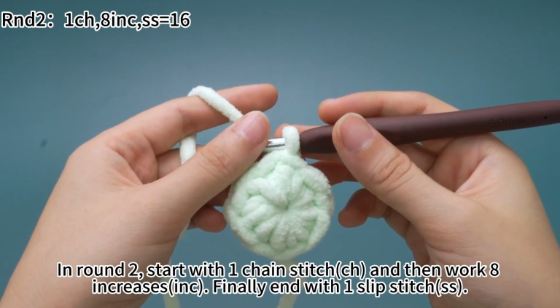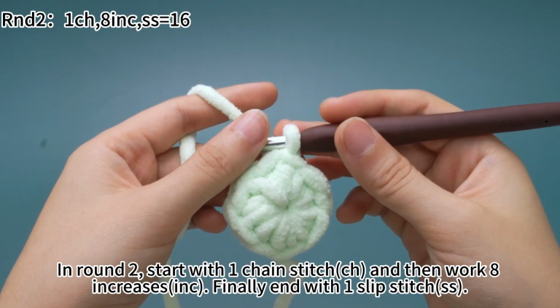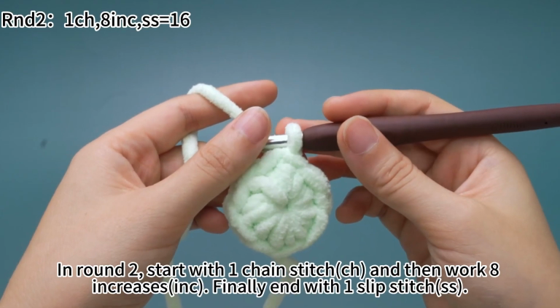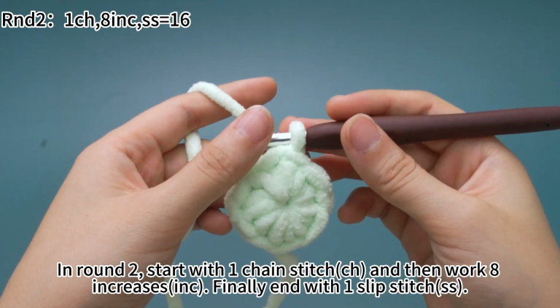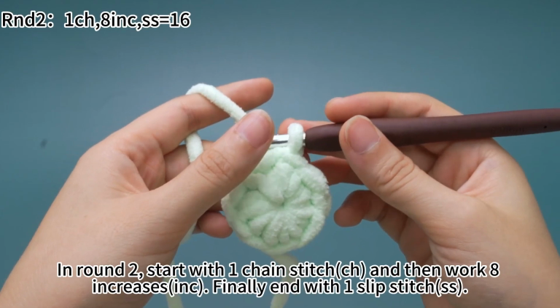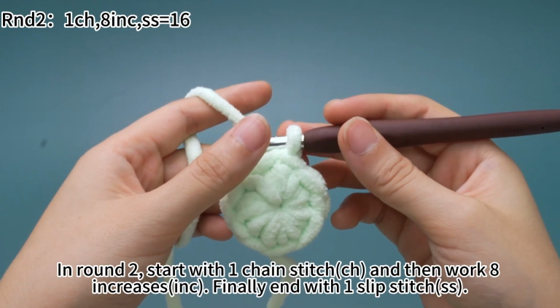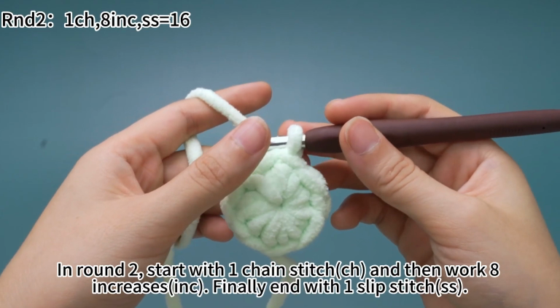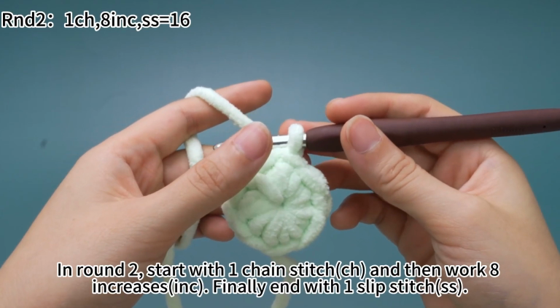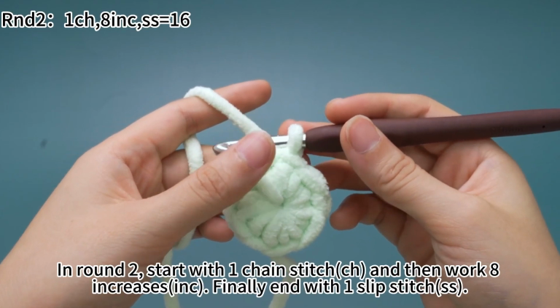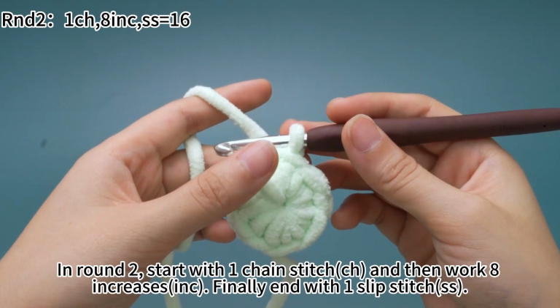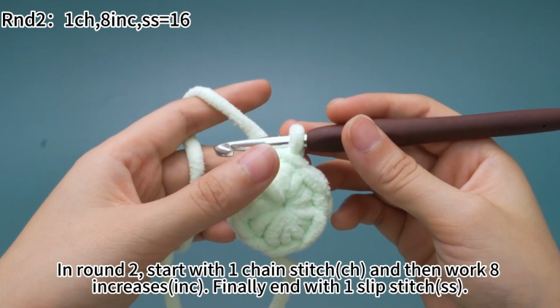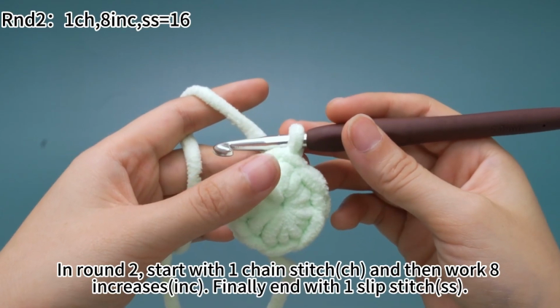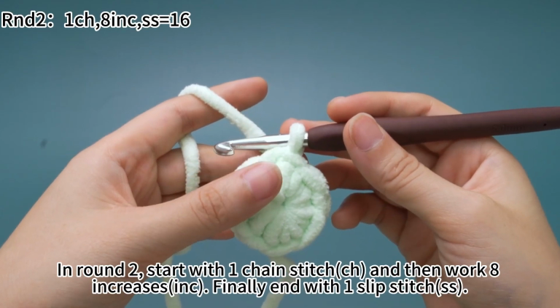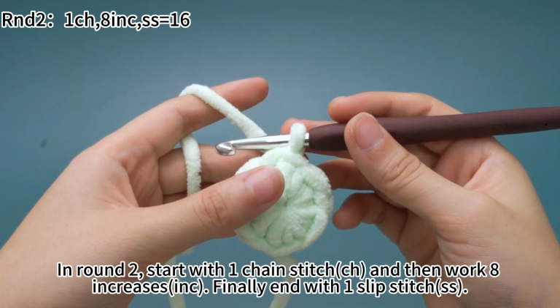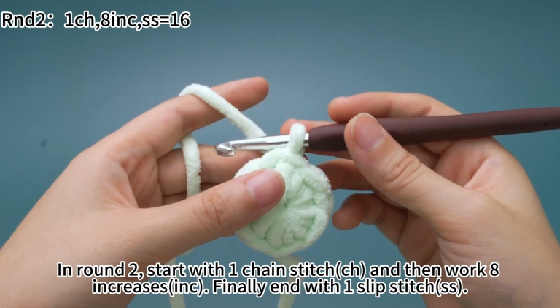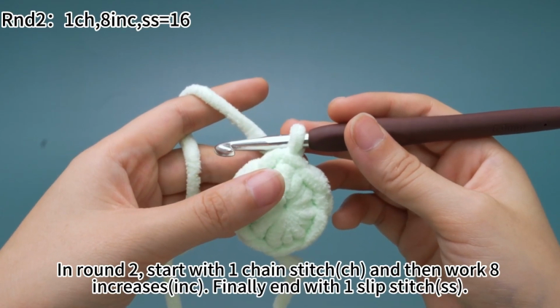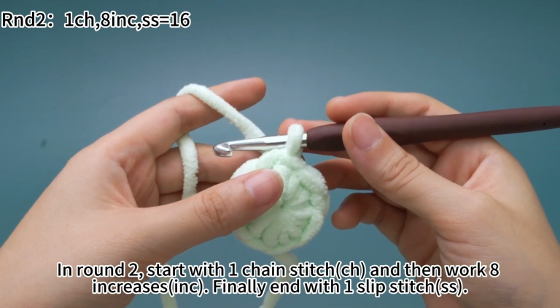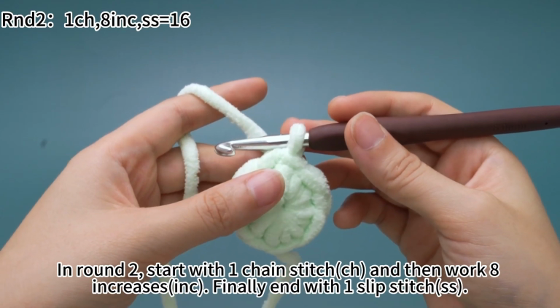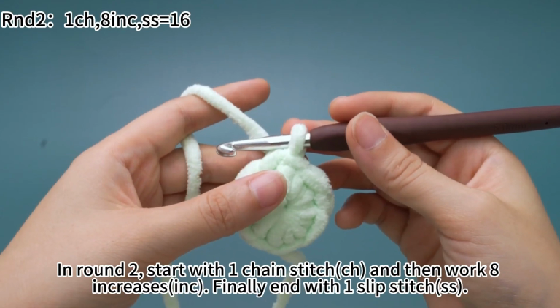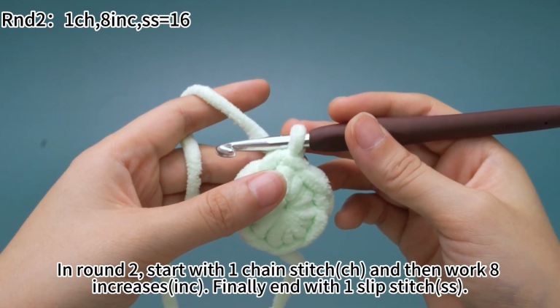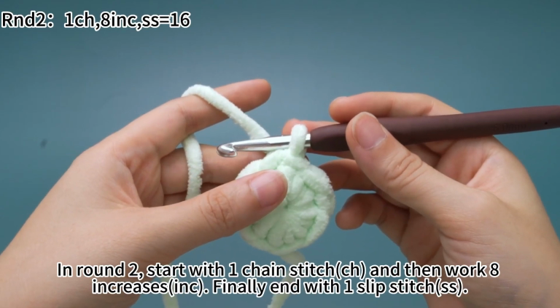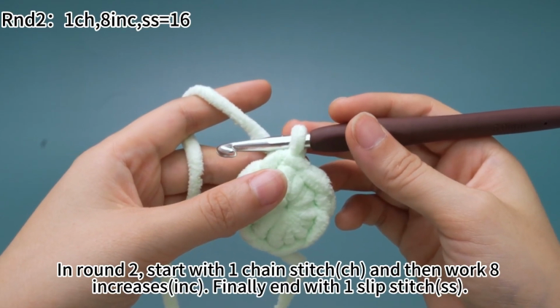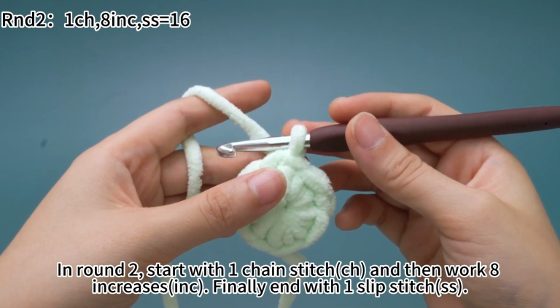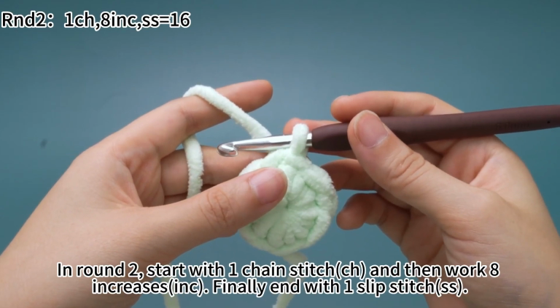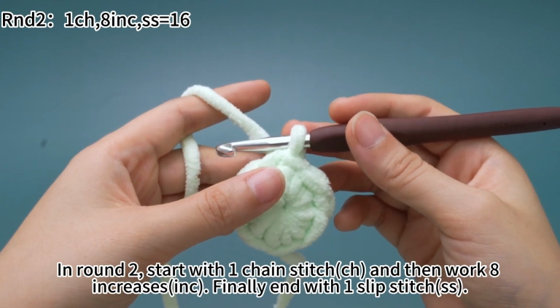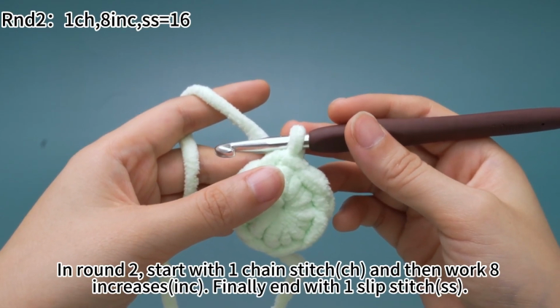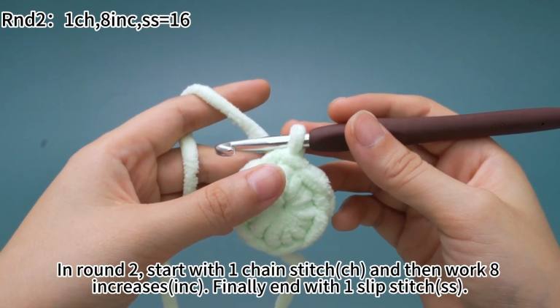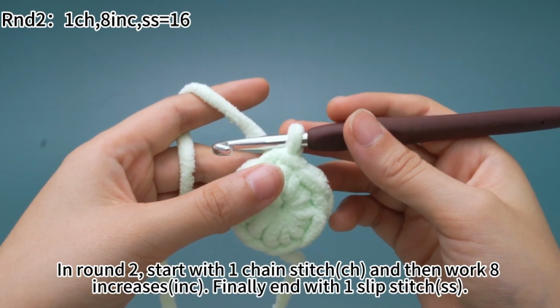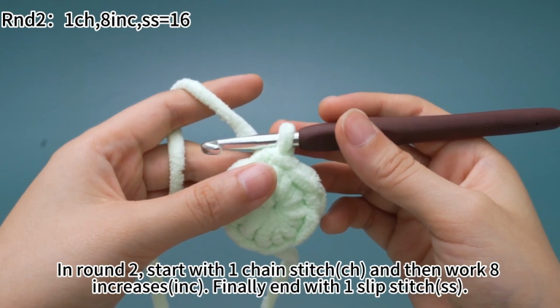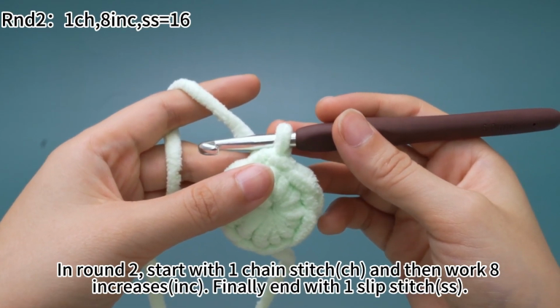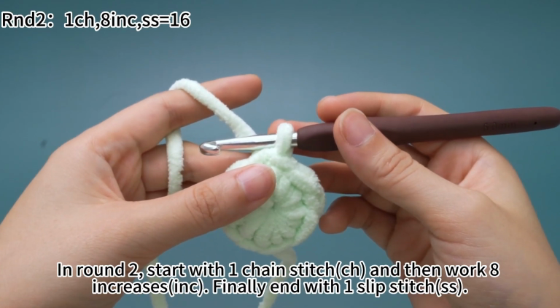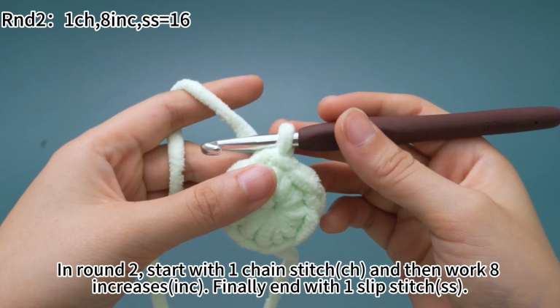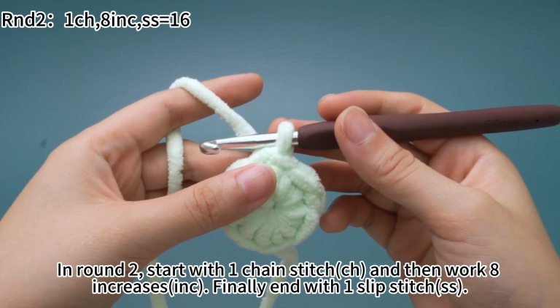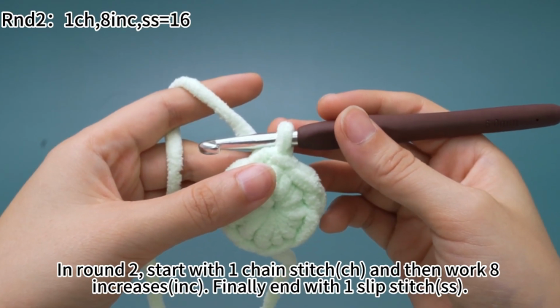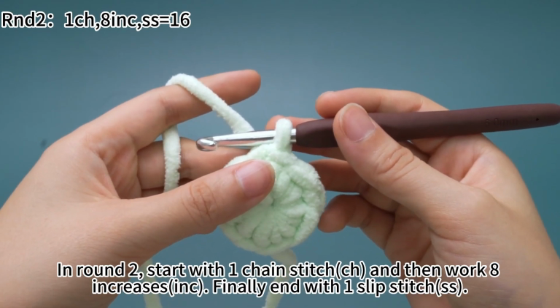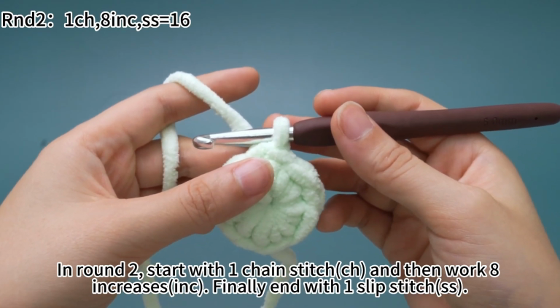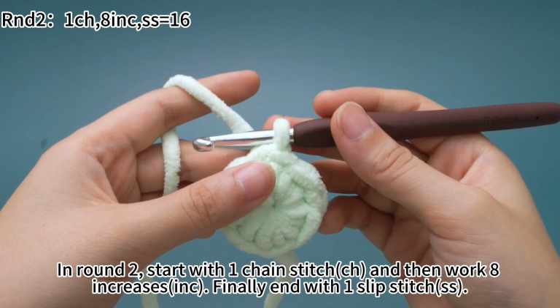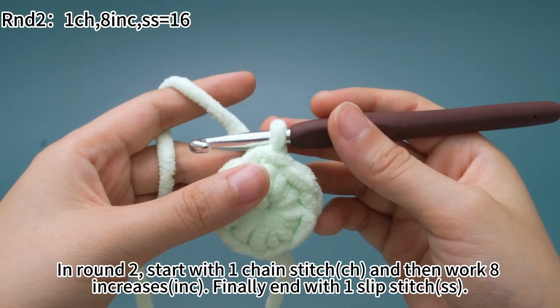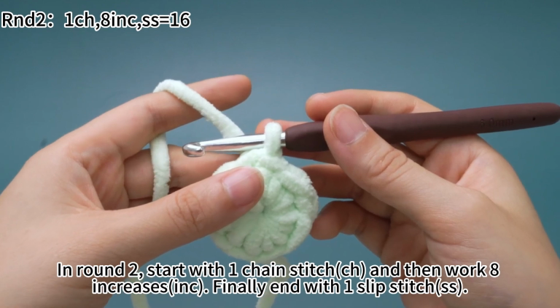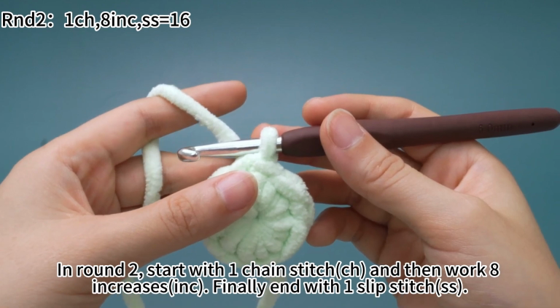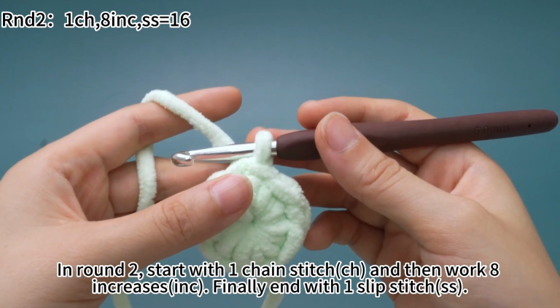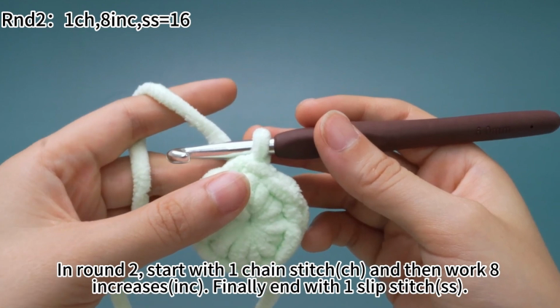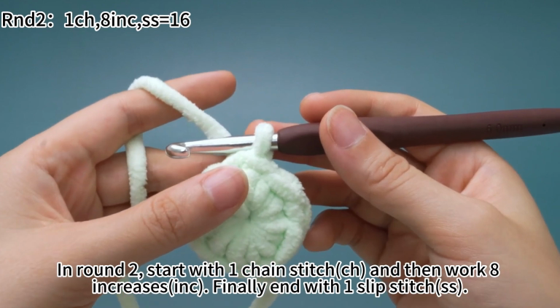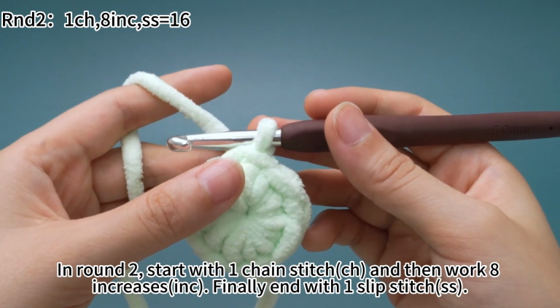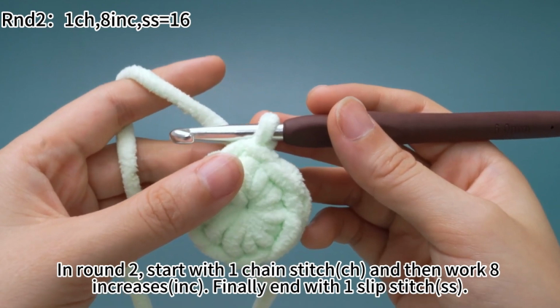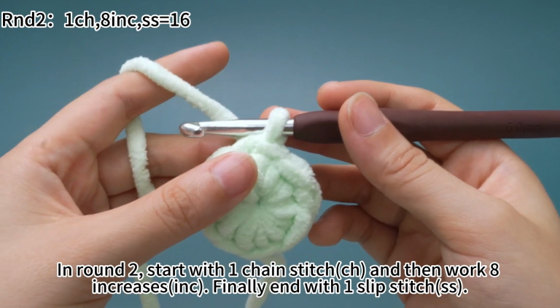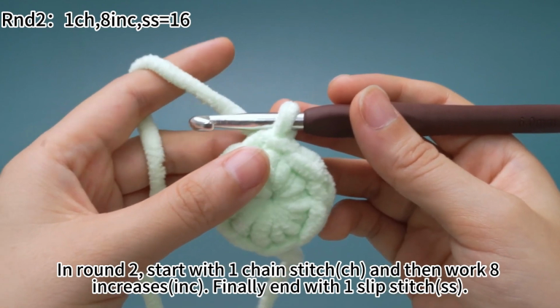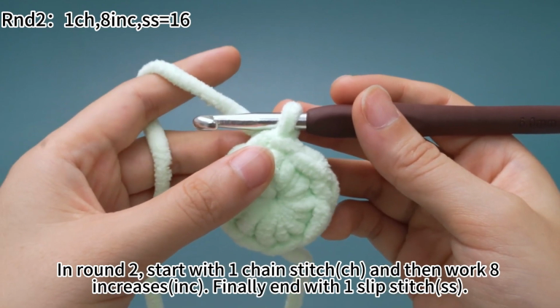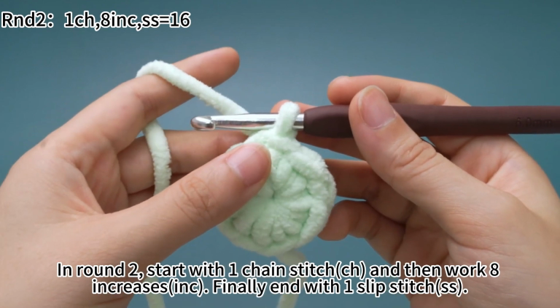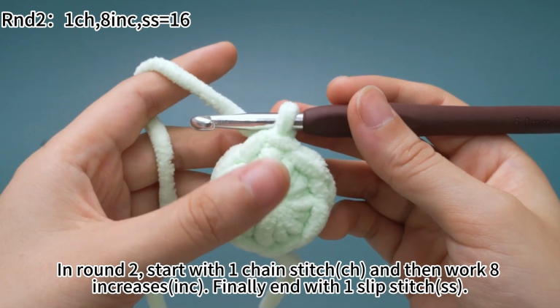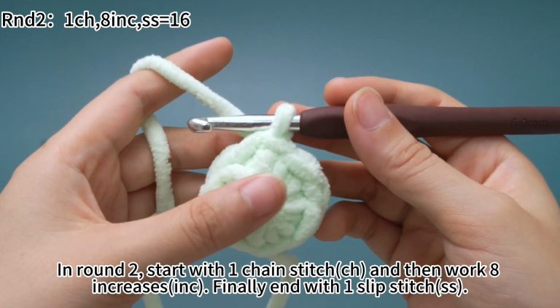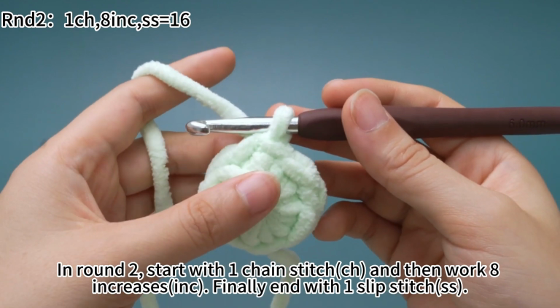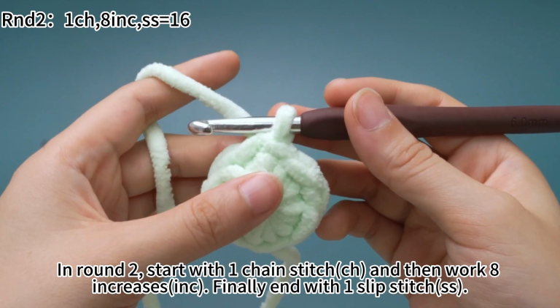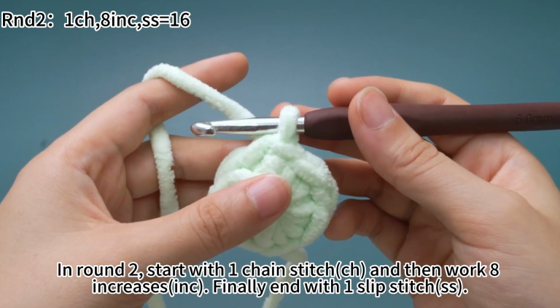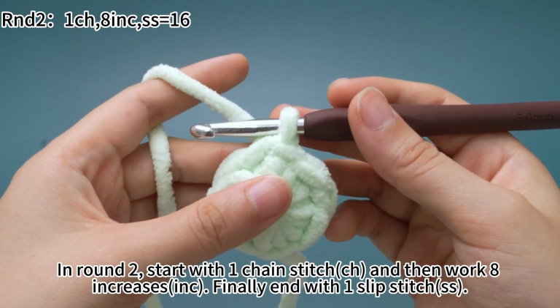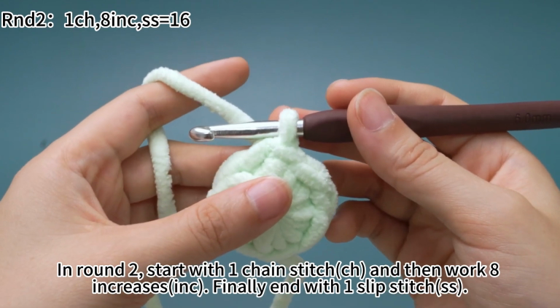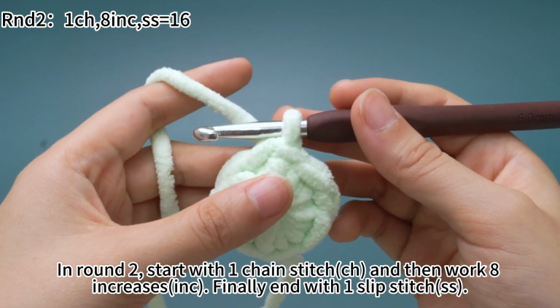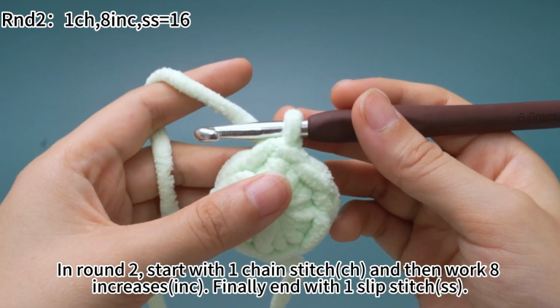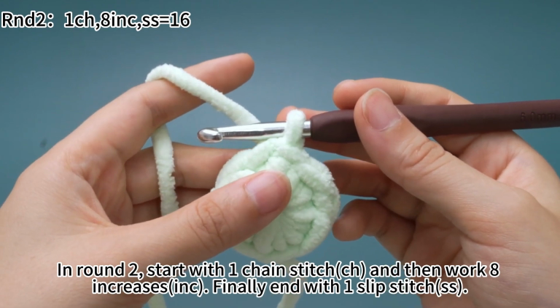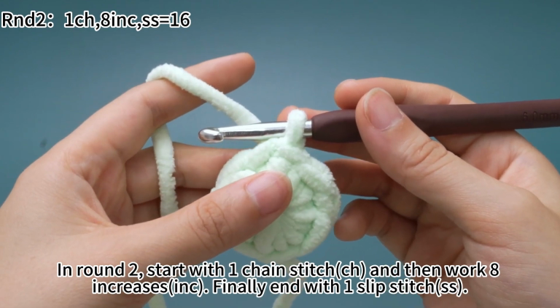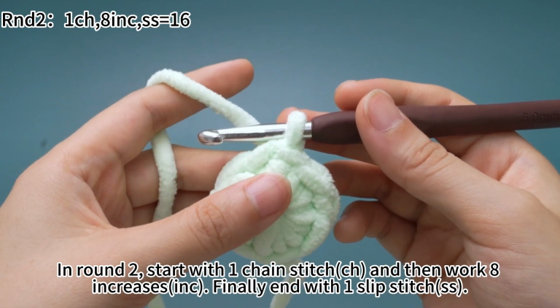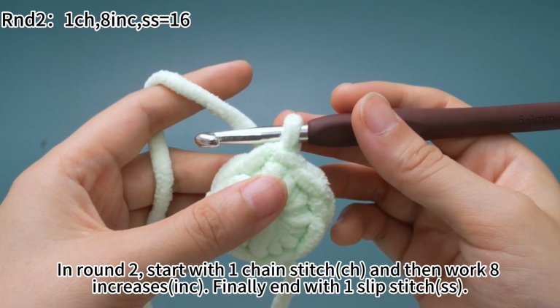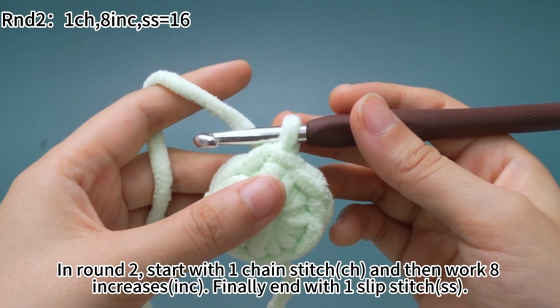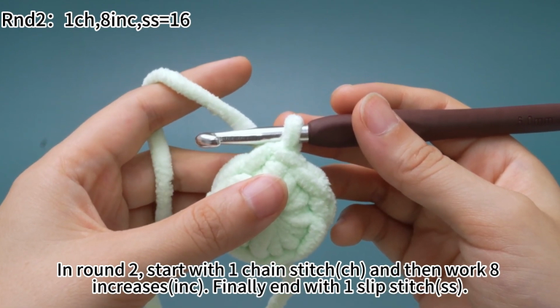In round 2, start with 1 chain stitch, and then work 8 increases, finally end with 1 slip stitch.